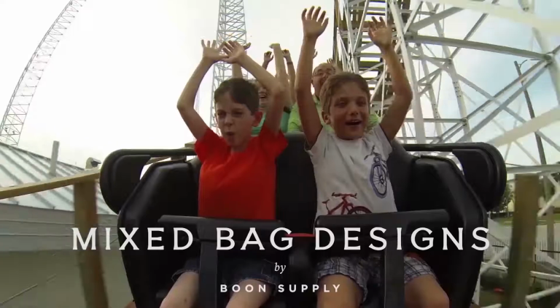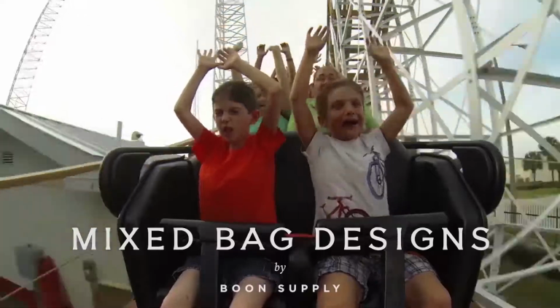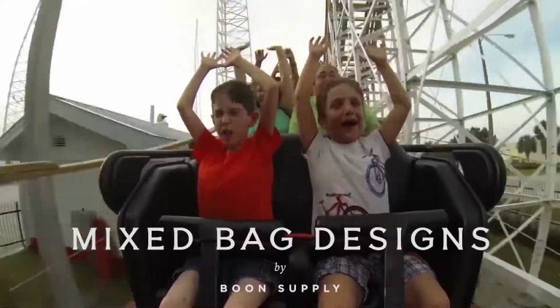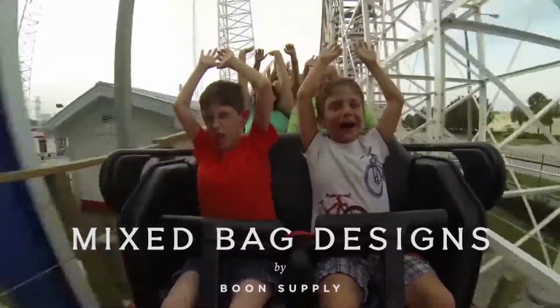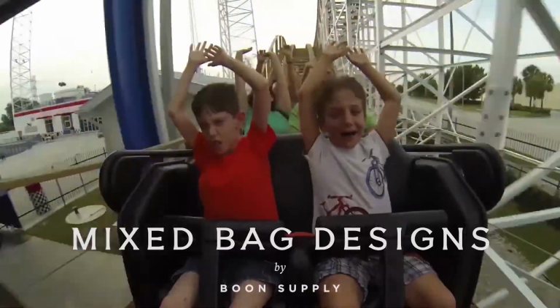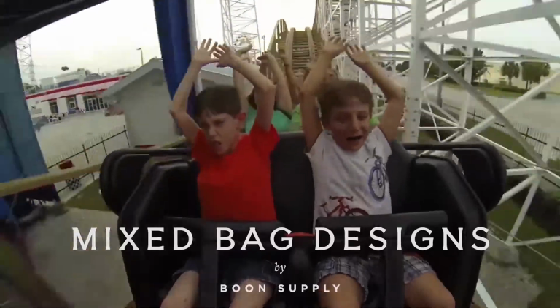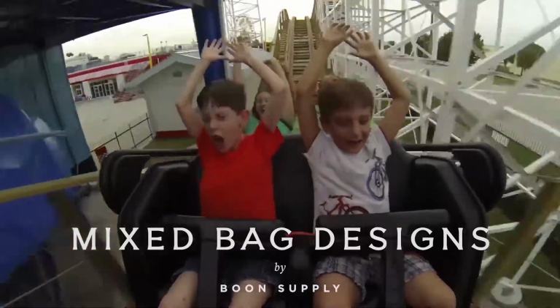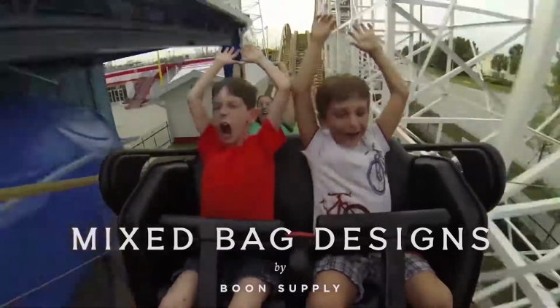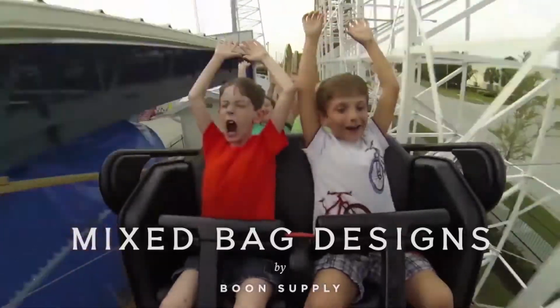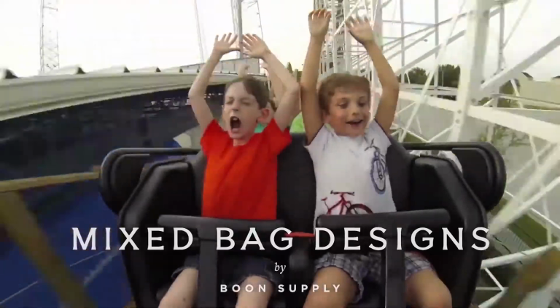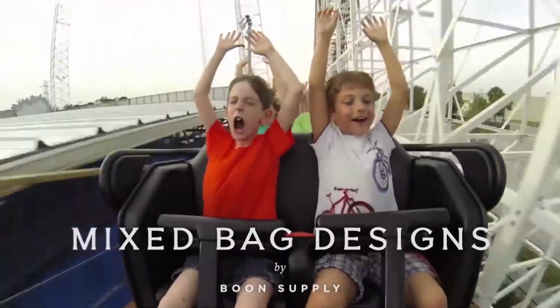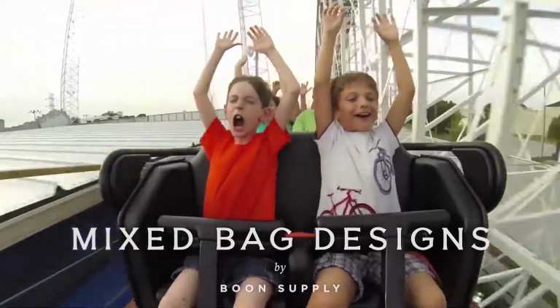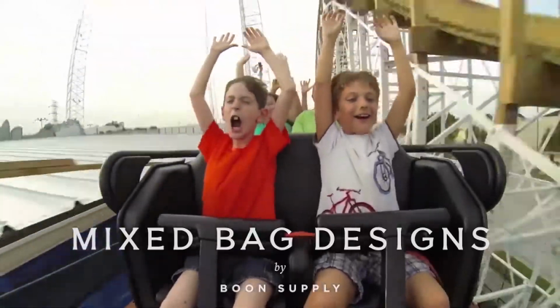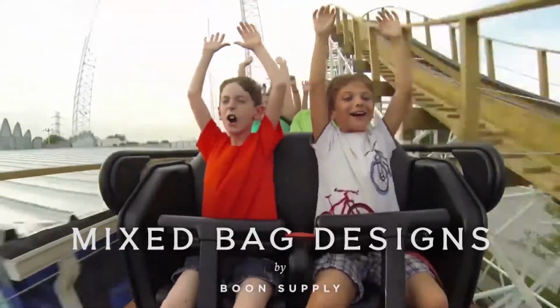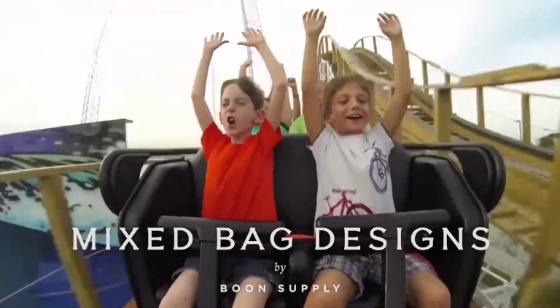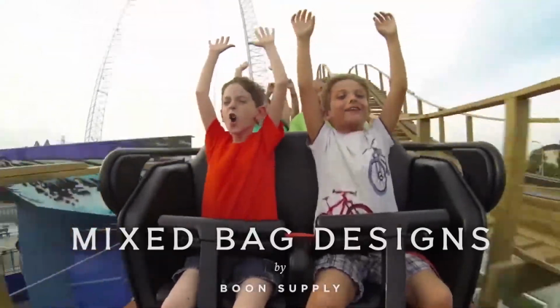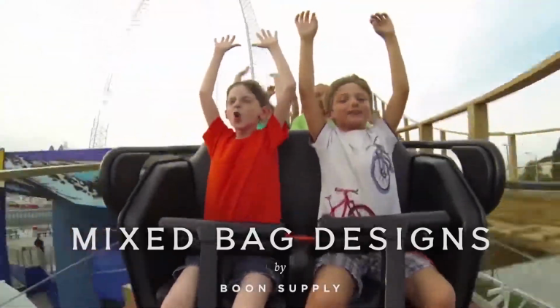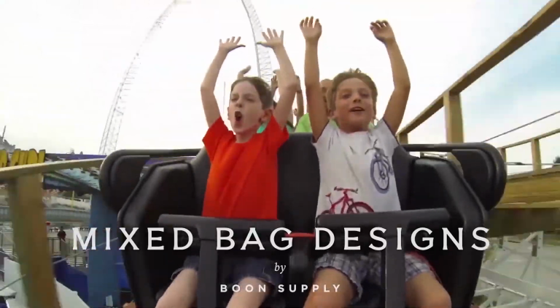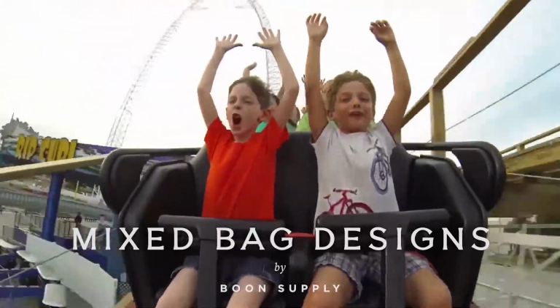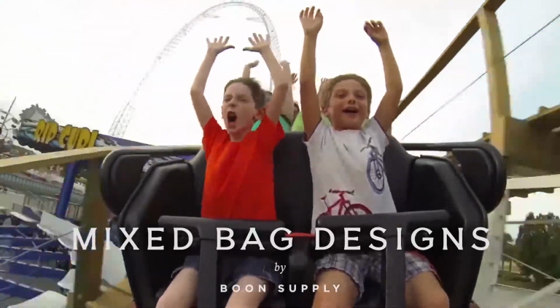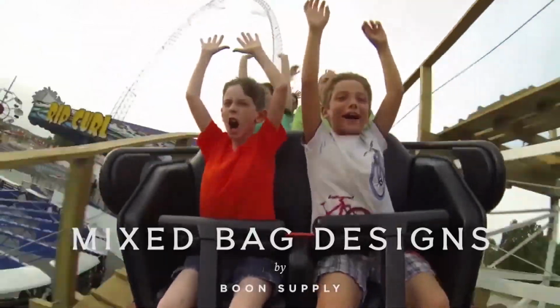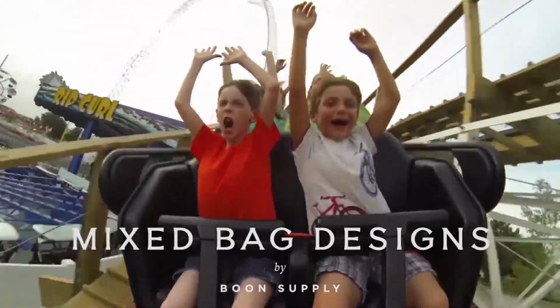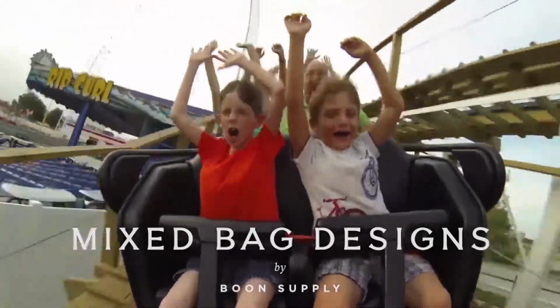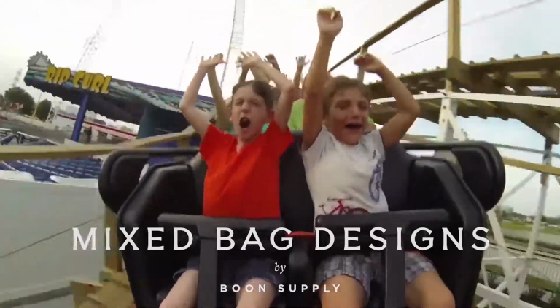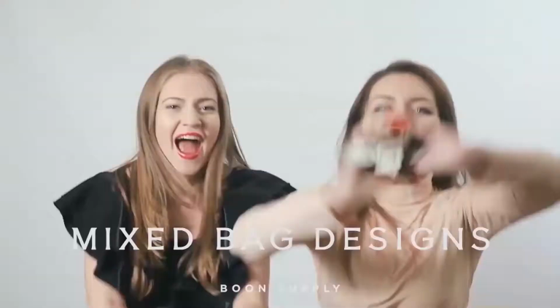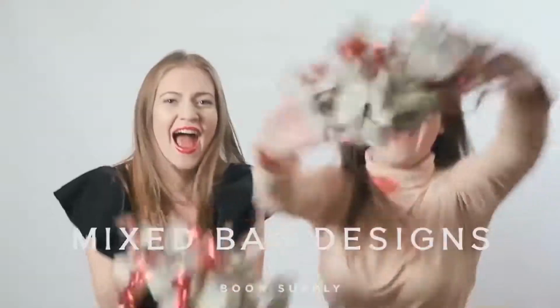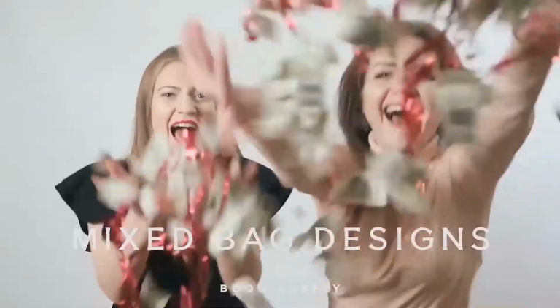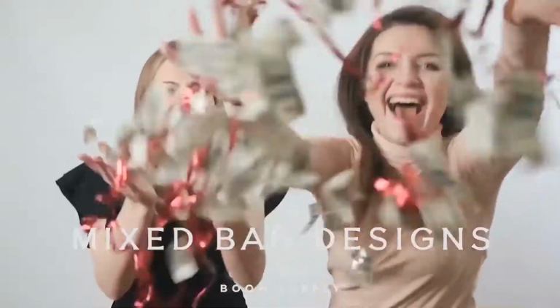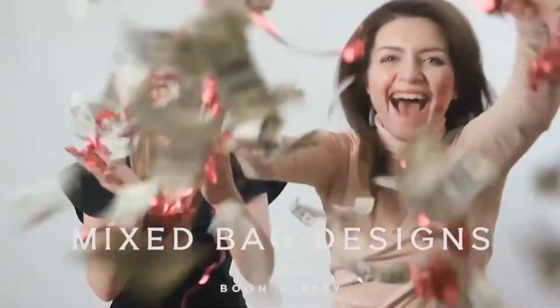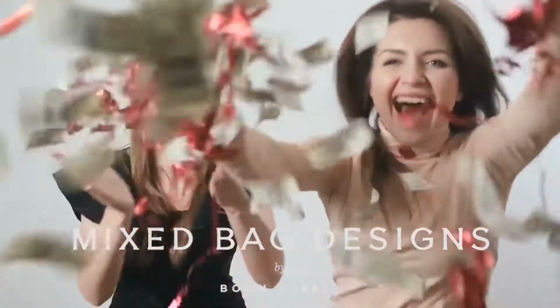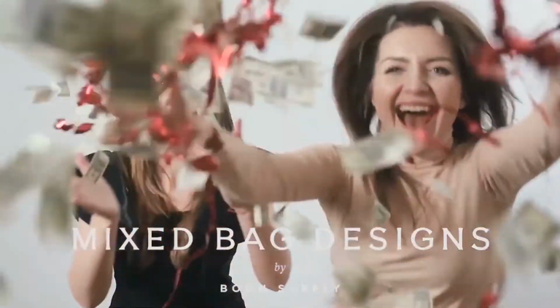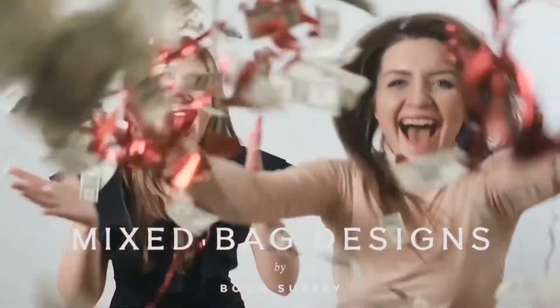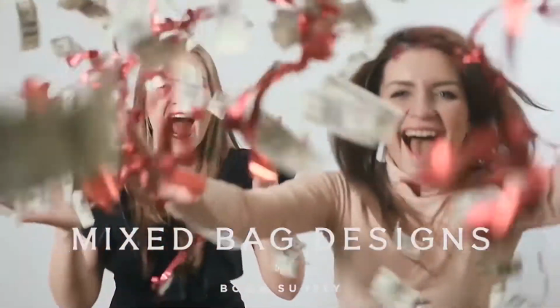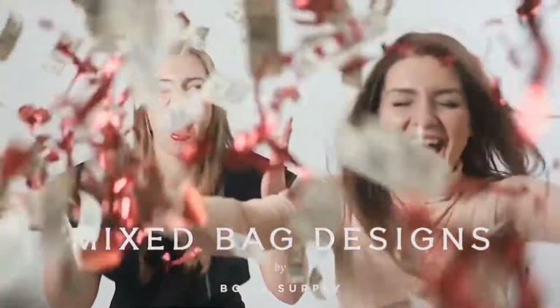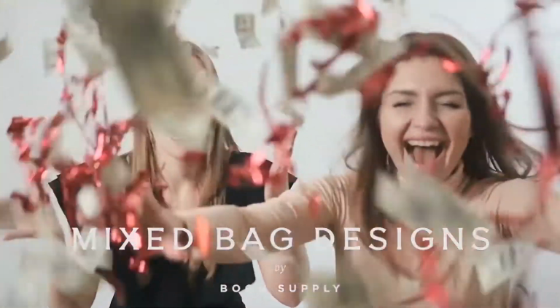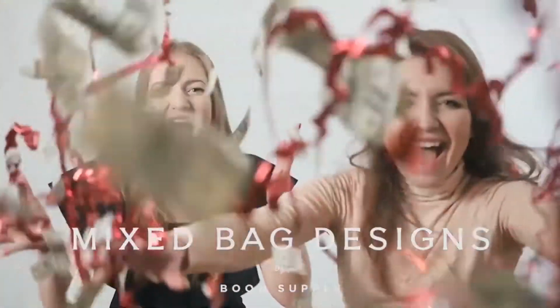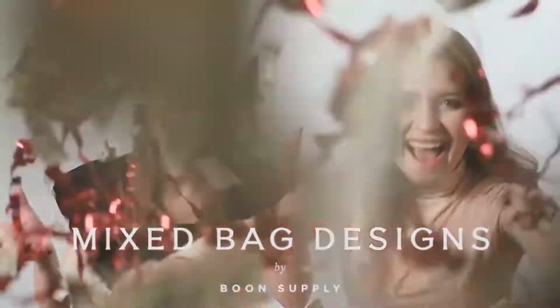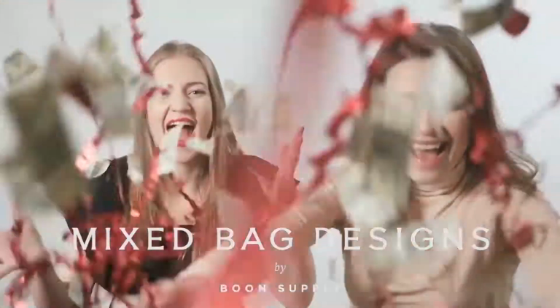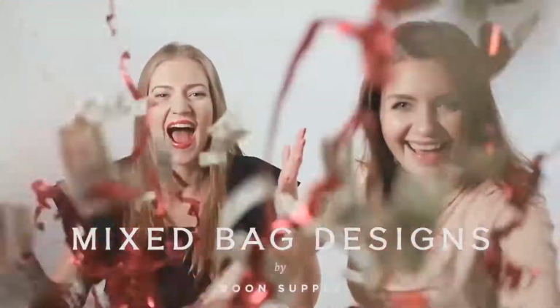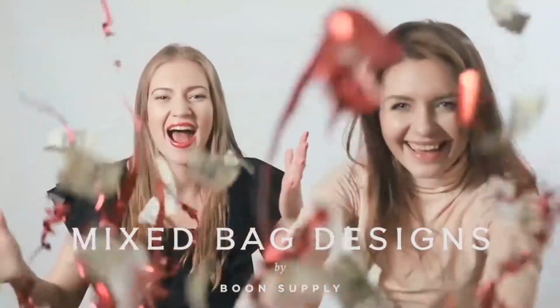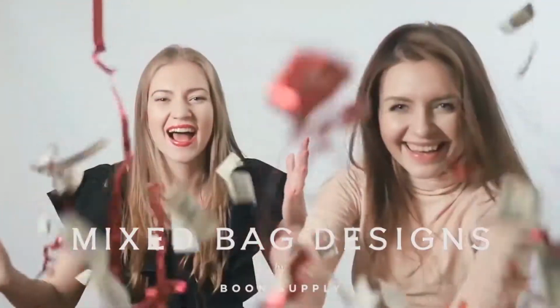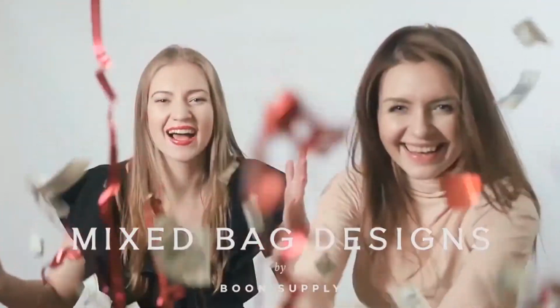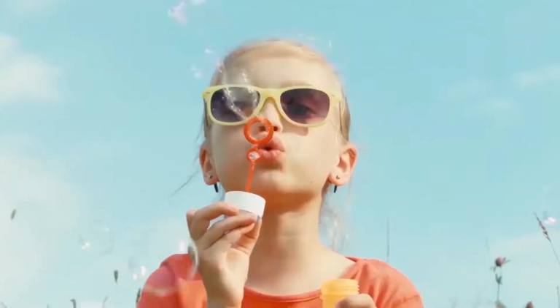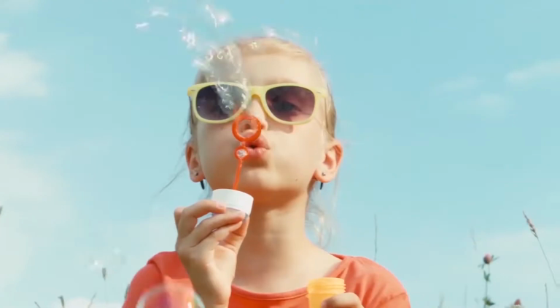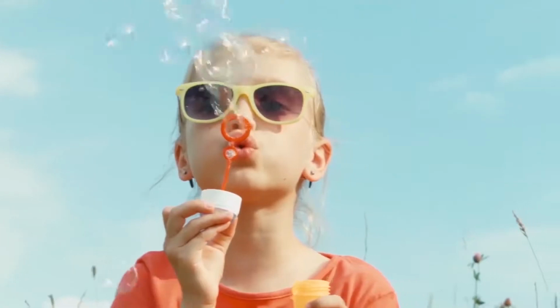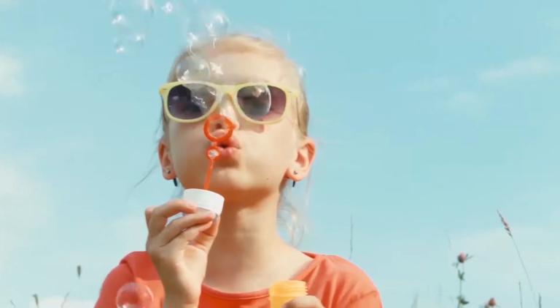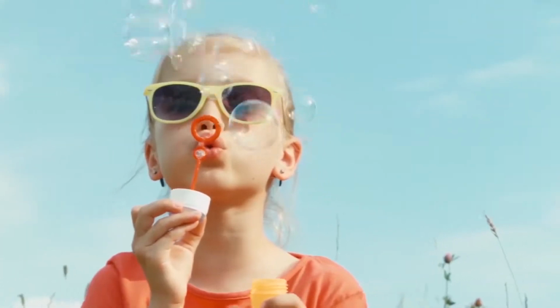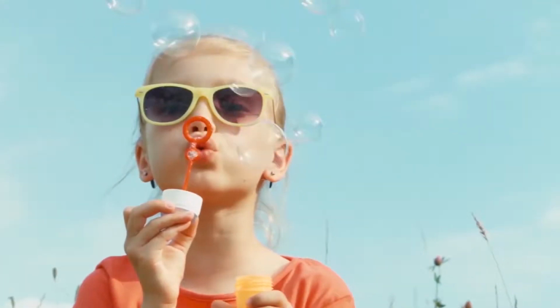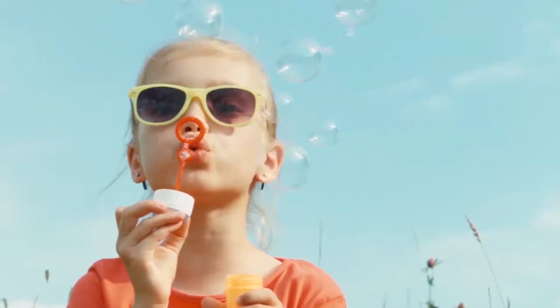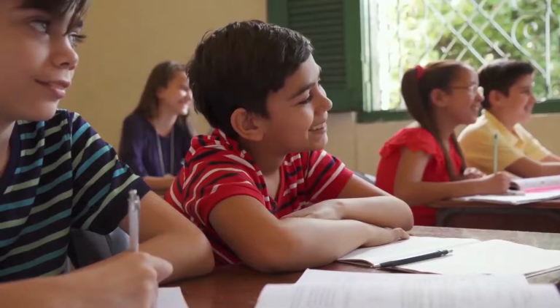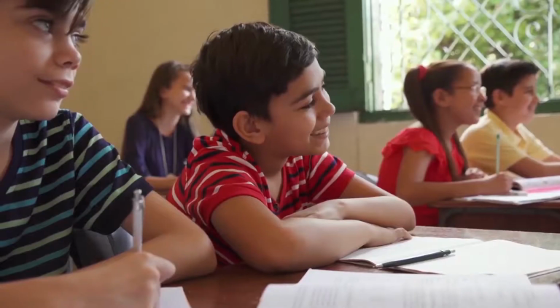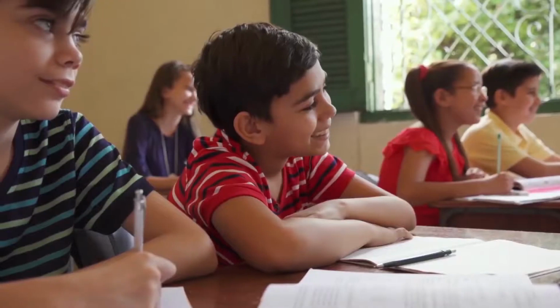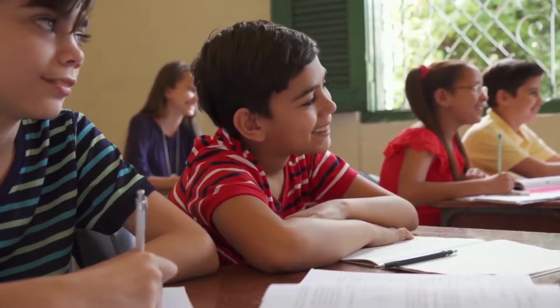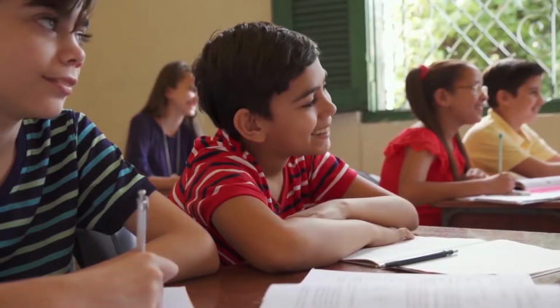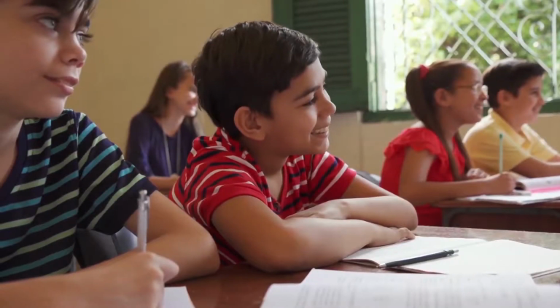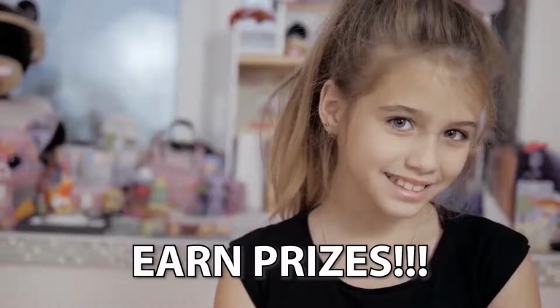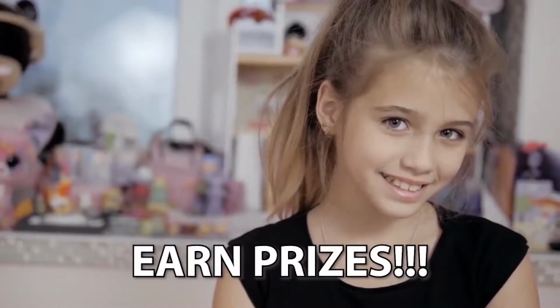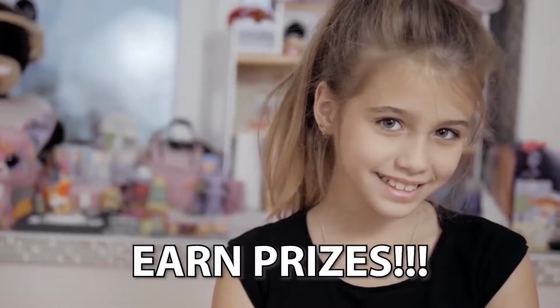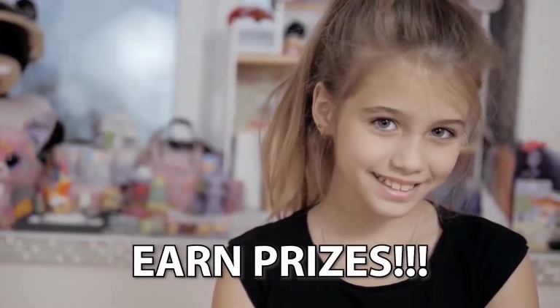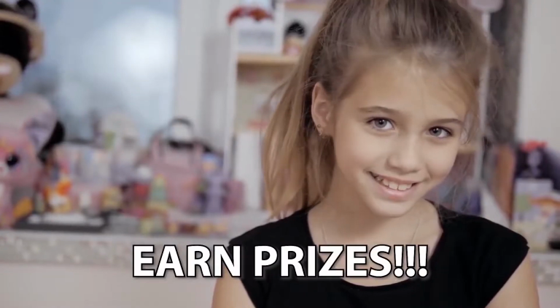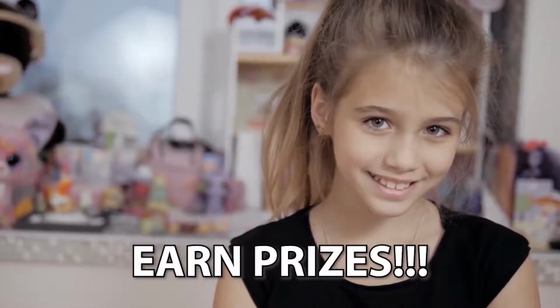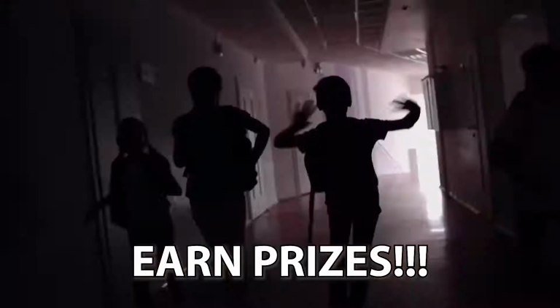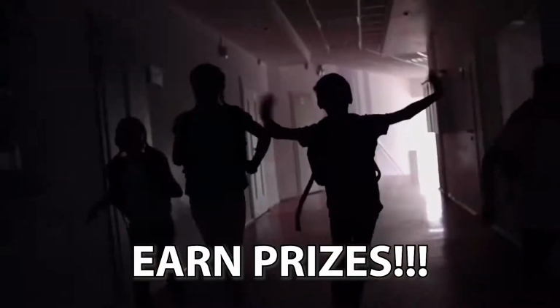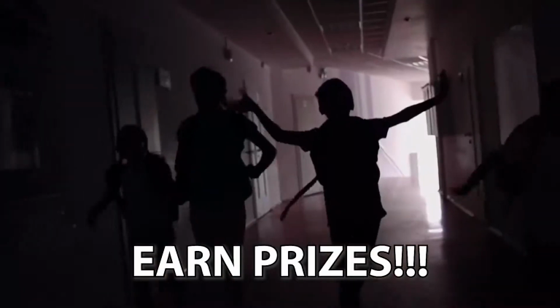Your Mixed Bag Designs by Boone Supply fundraiser starts today. Sell cool stuff, help your school, and earn prizes.